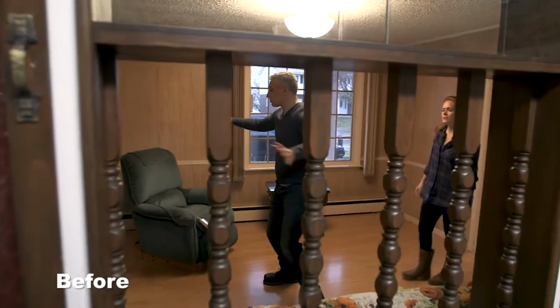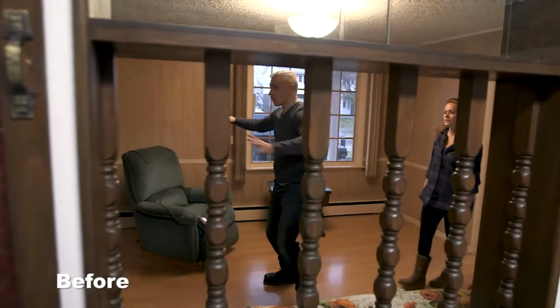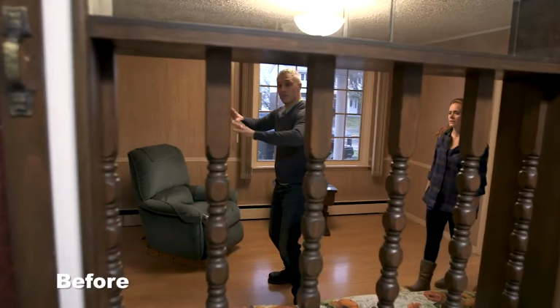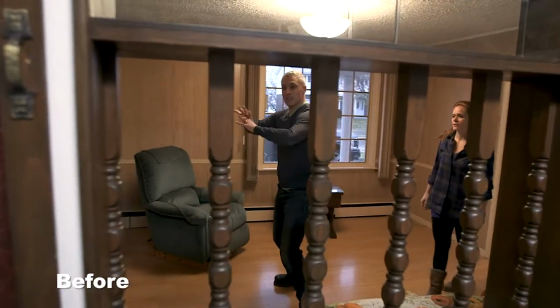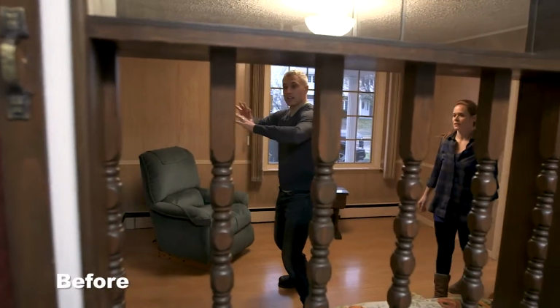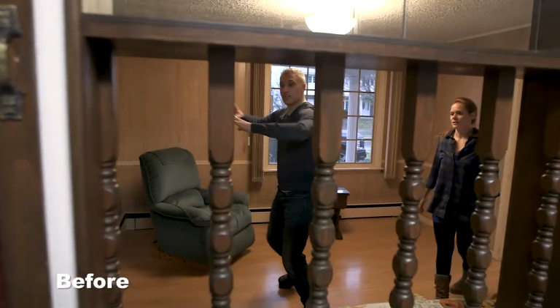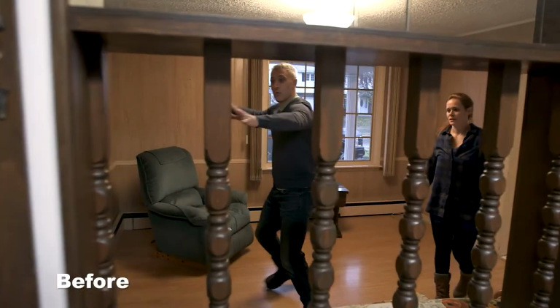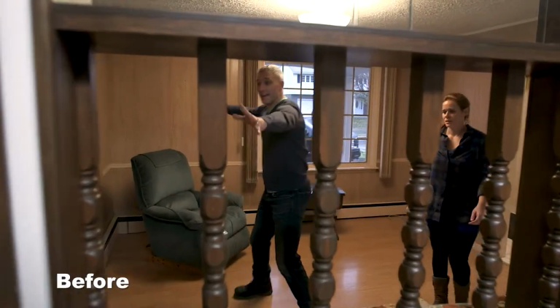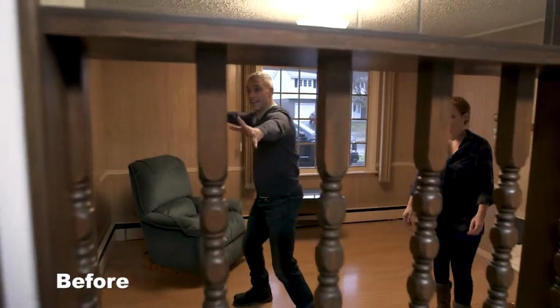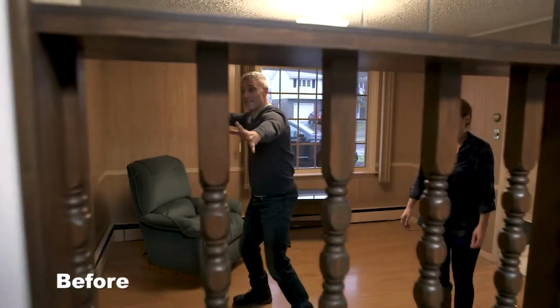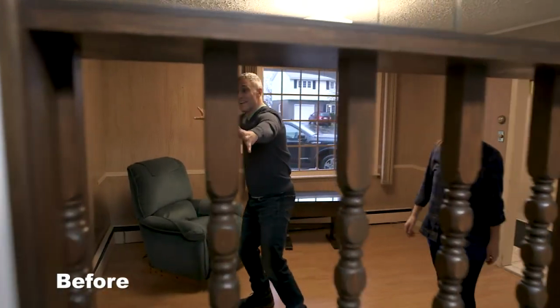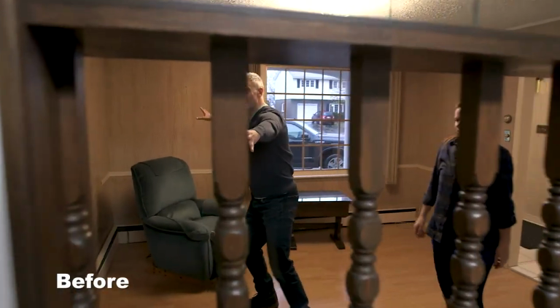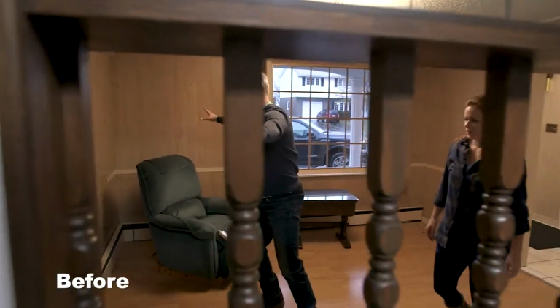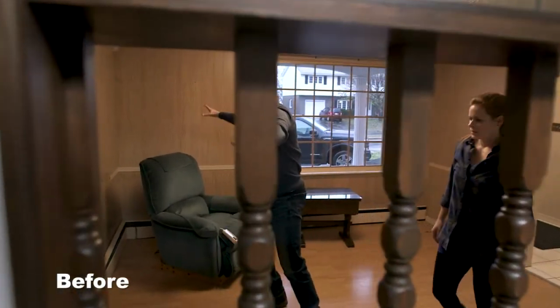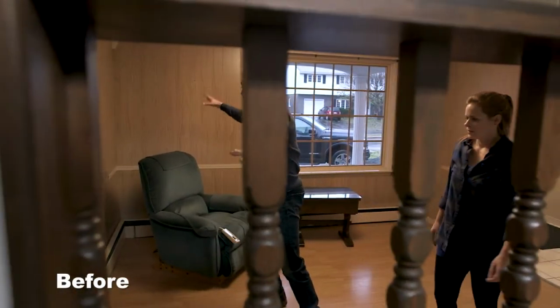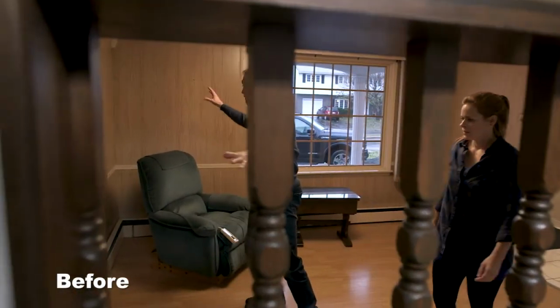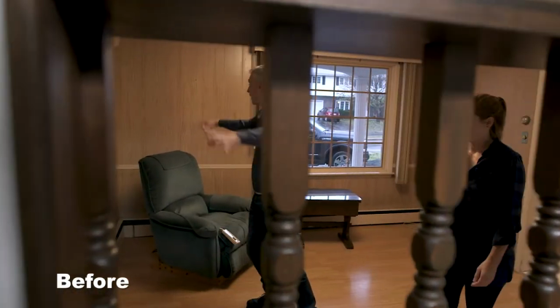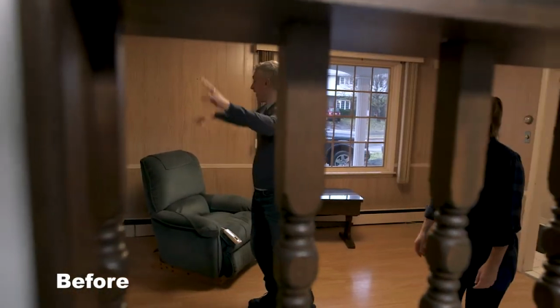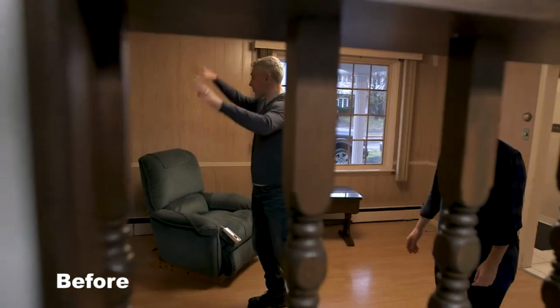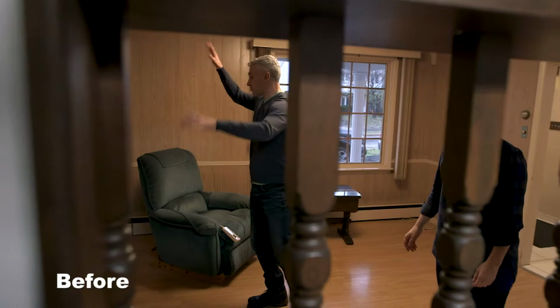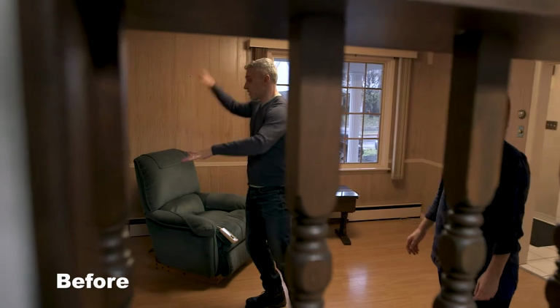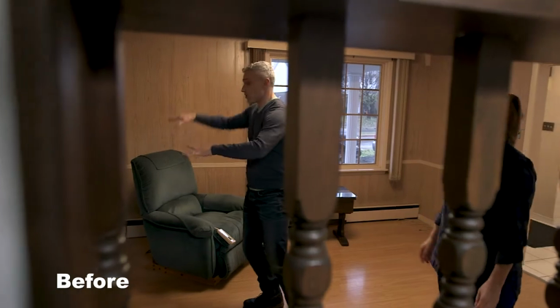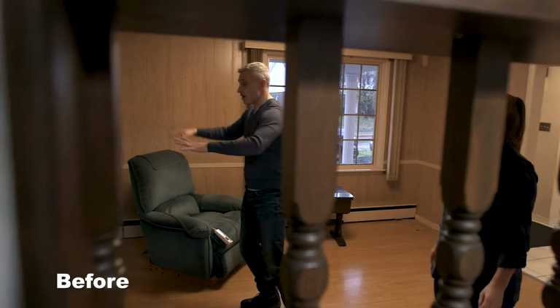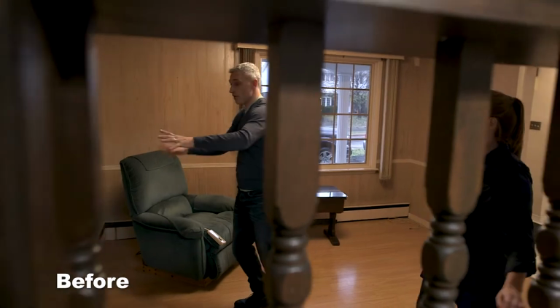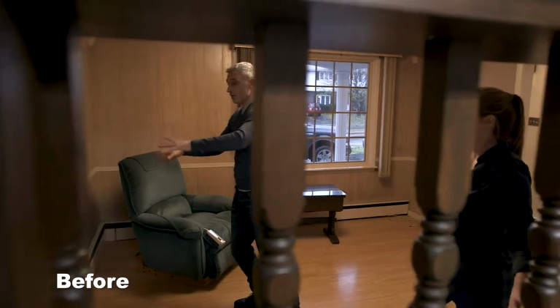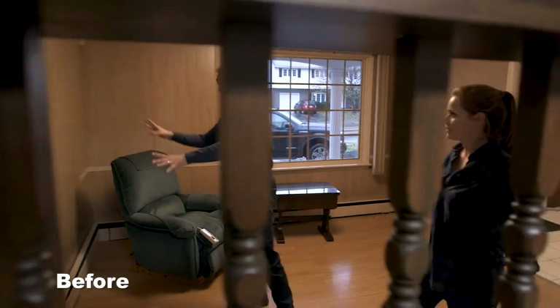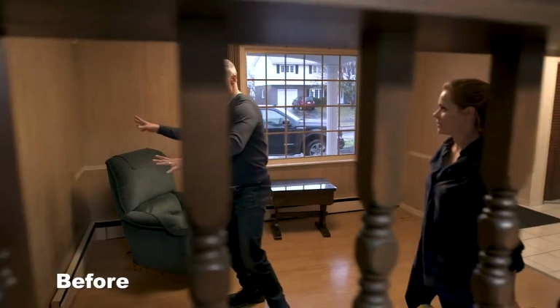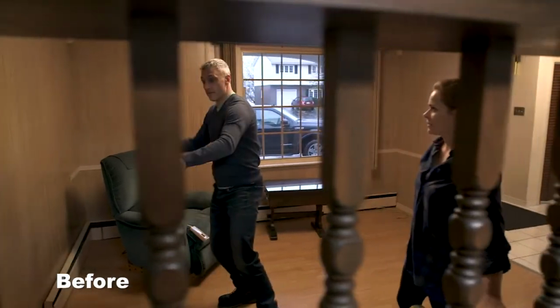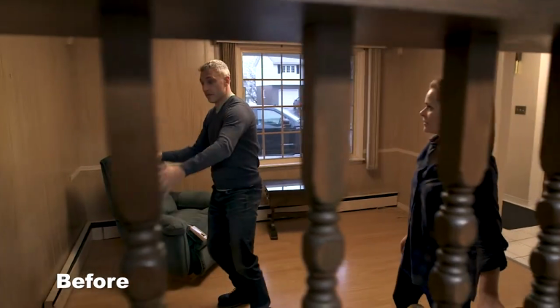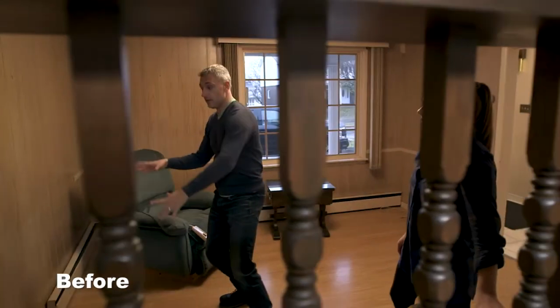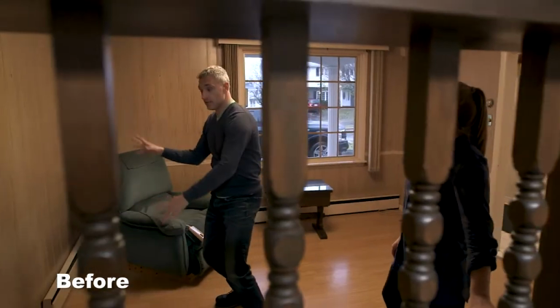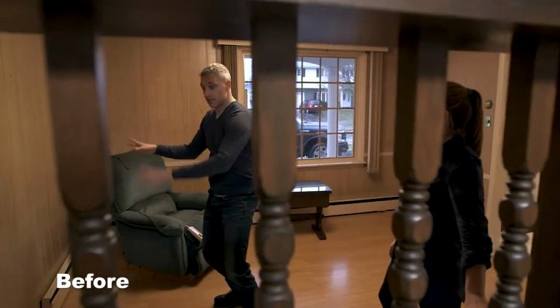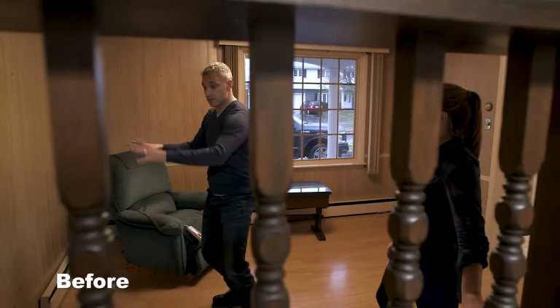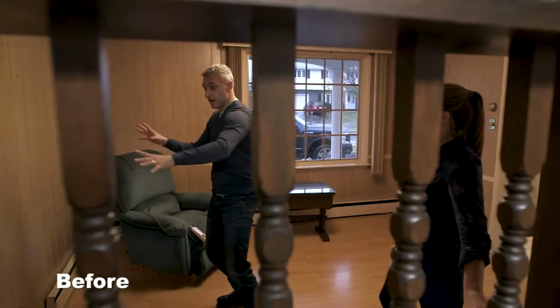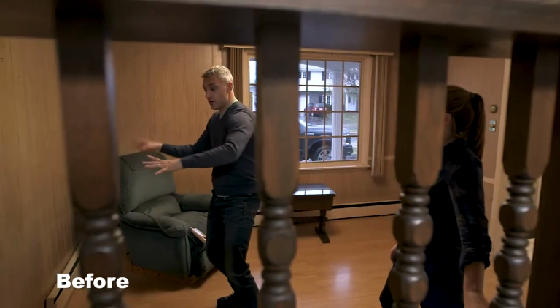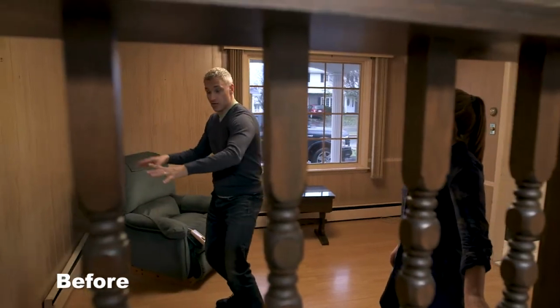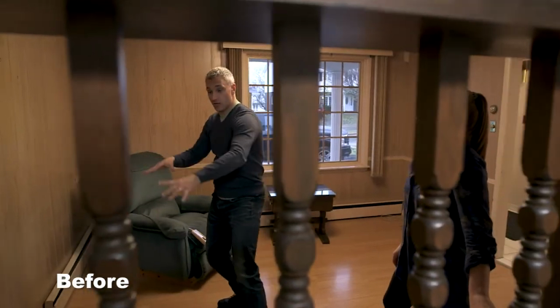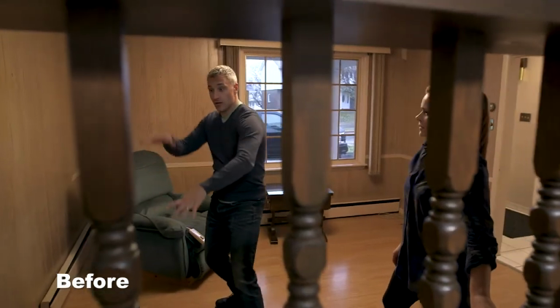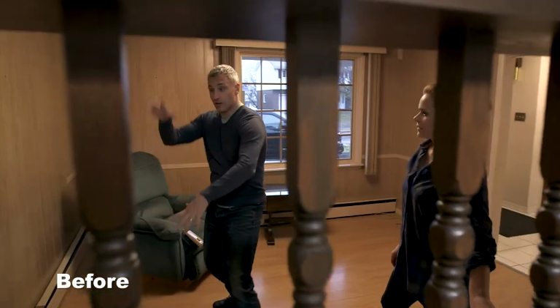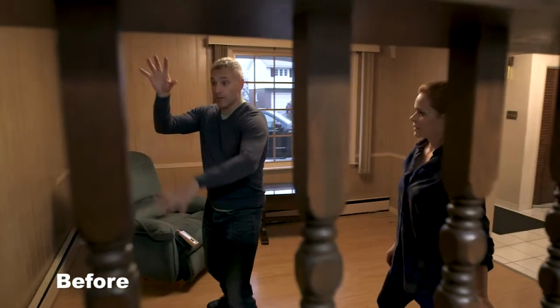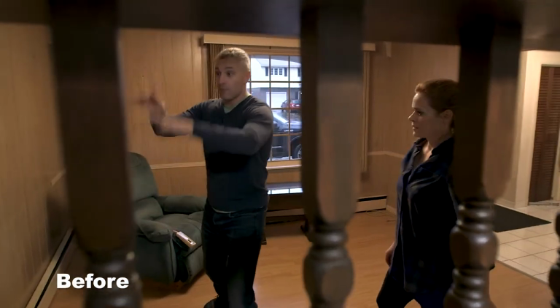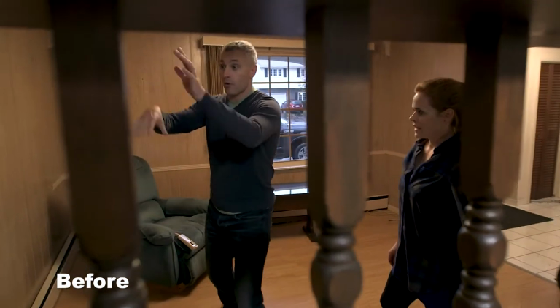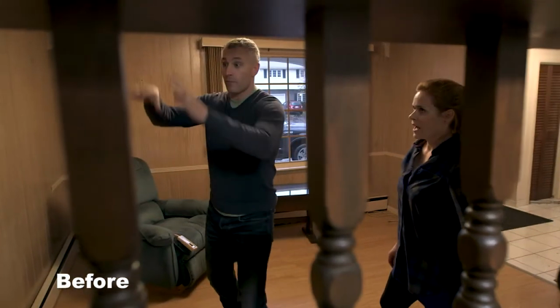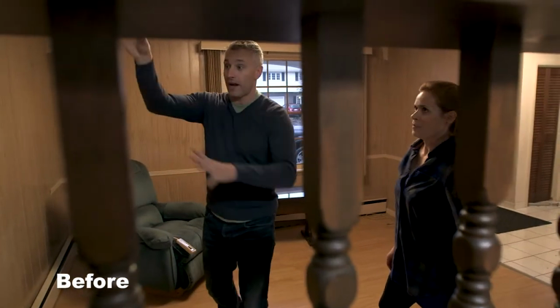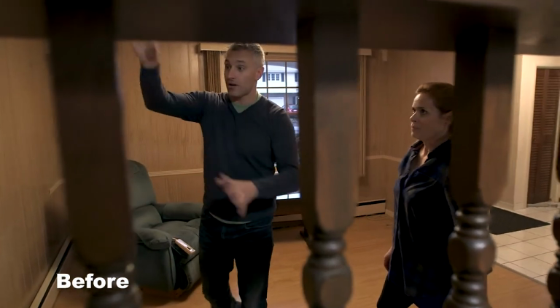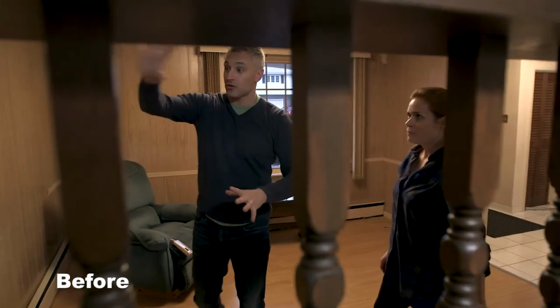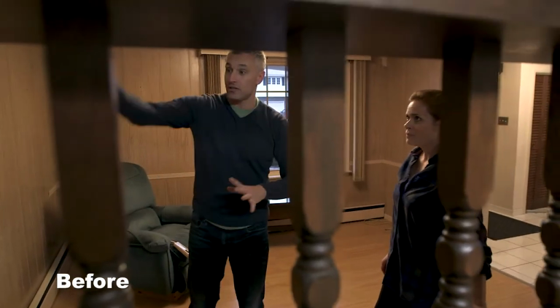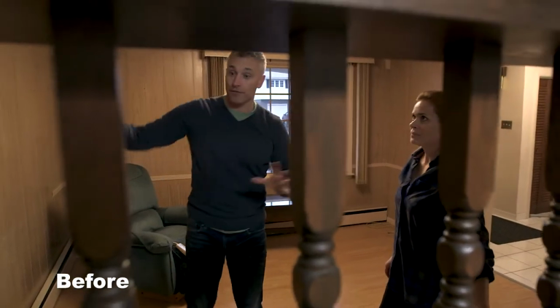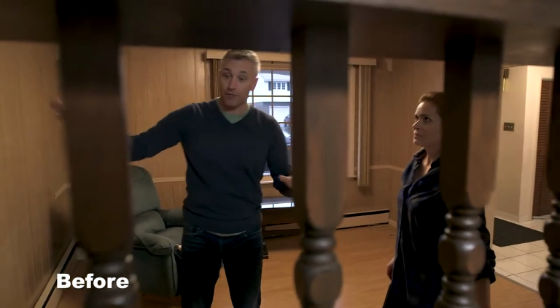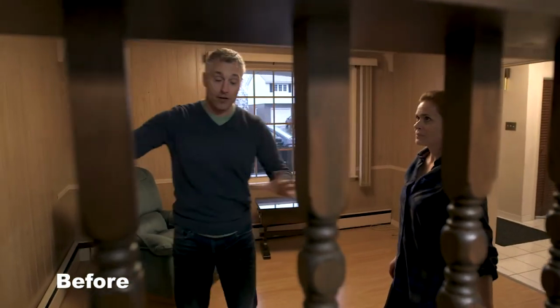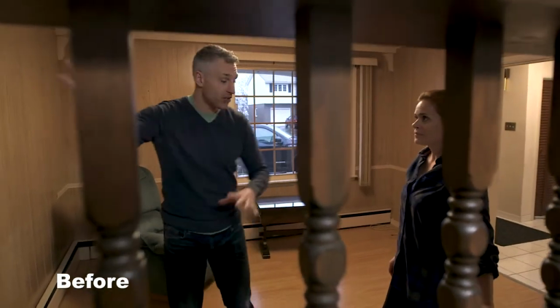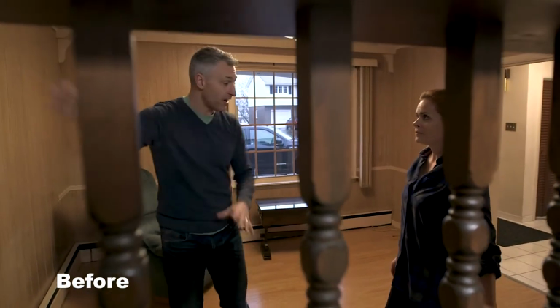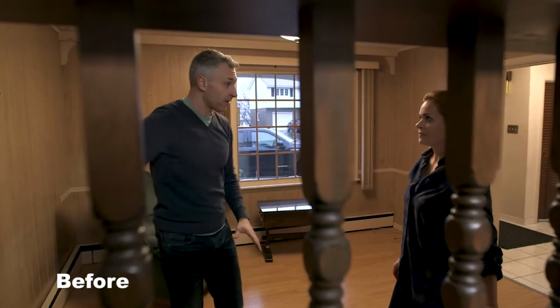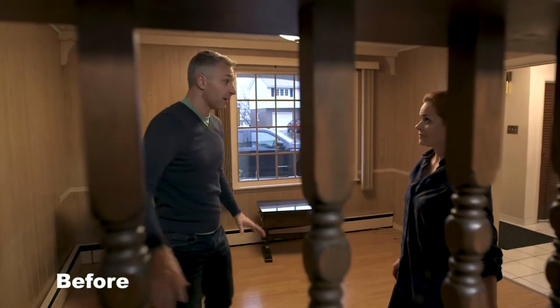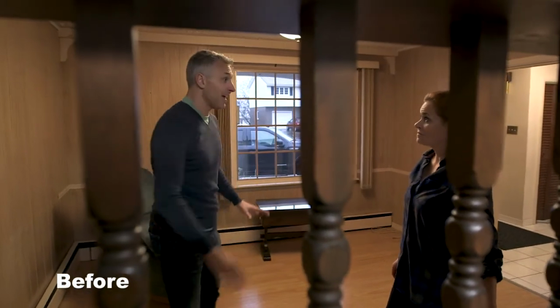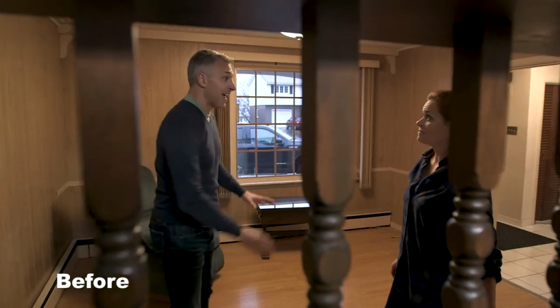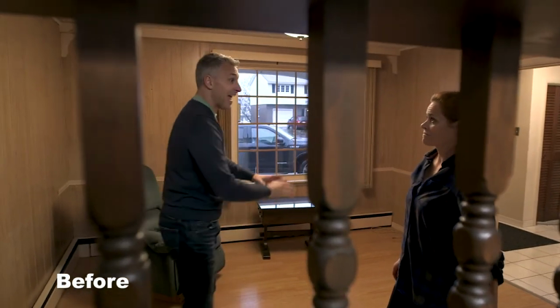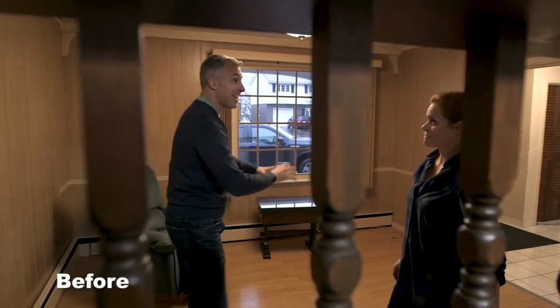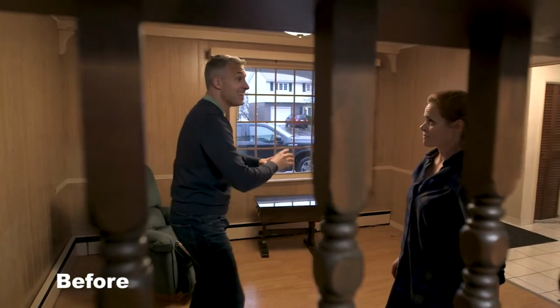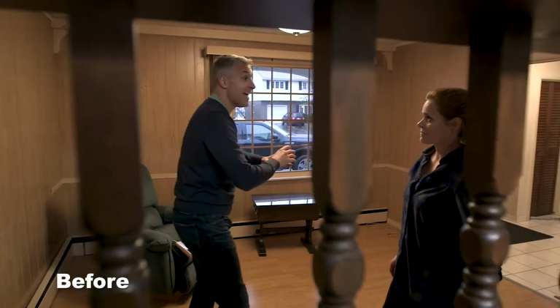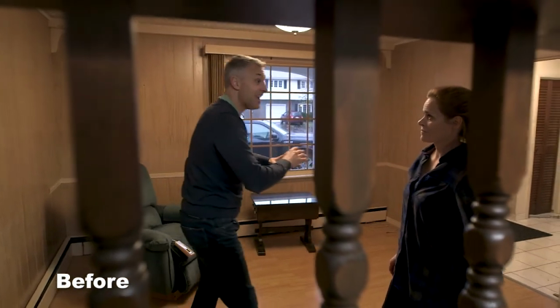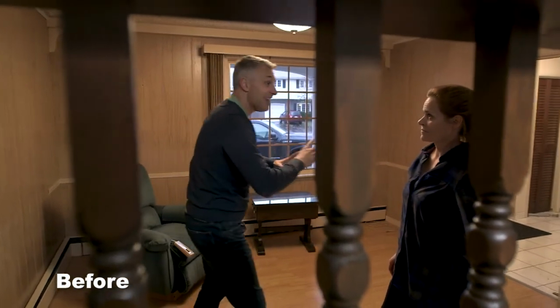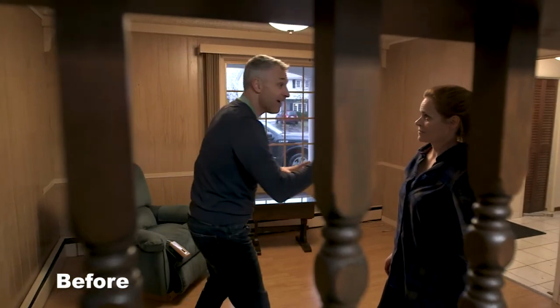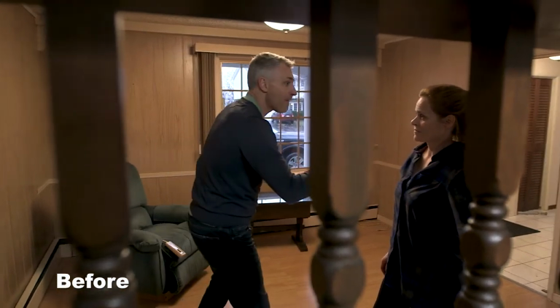It's almost like 20 feet of pantry, shelves, coffee station, more pantries — your fridge, everything.